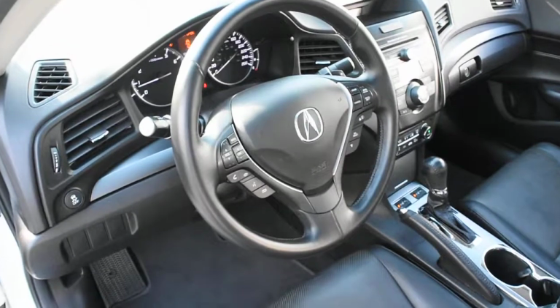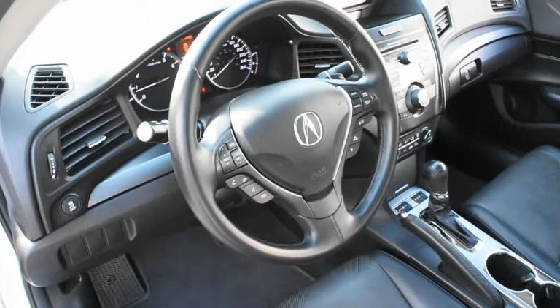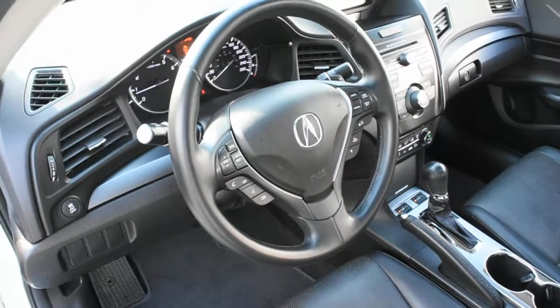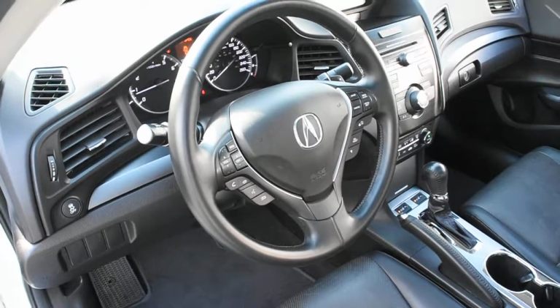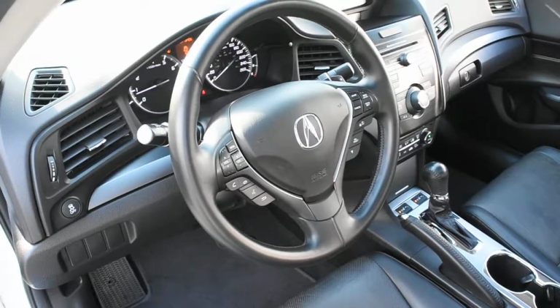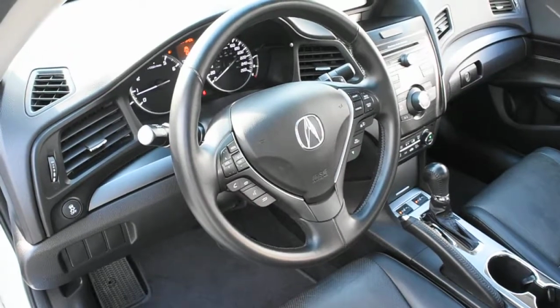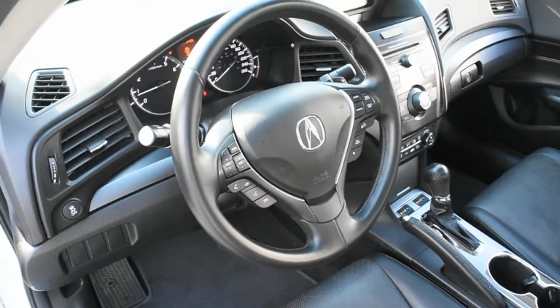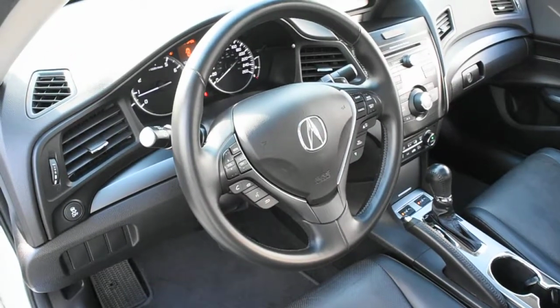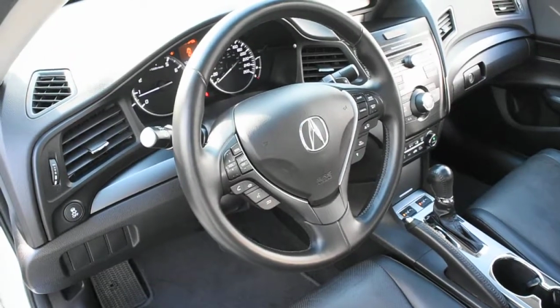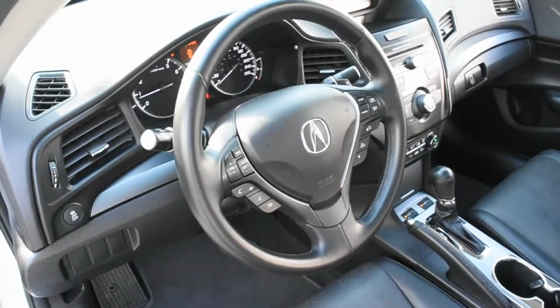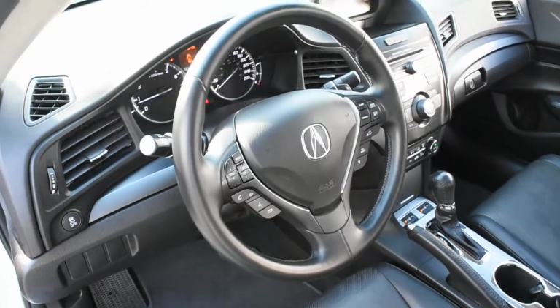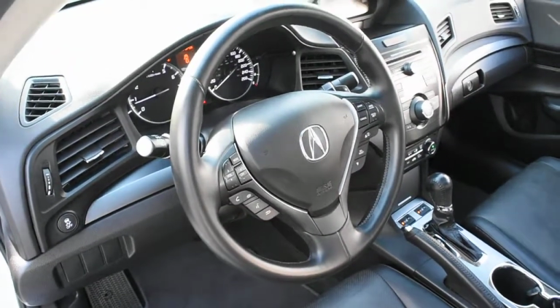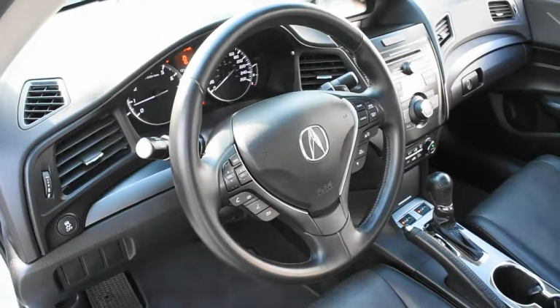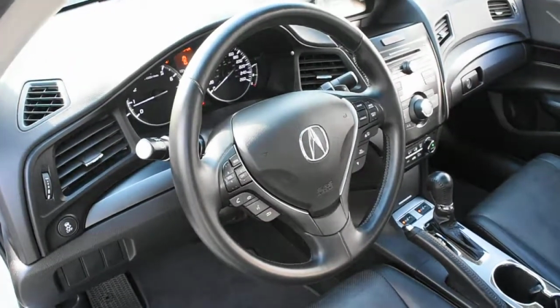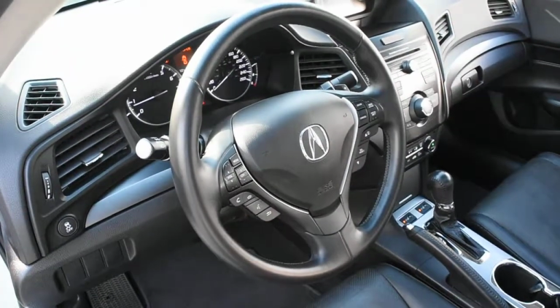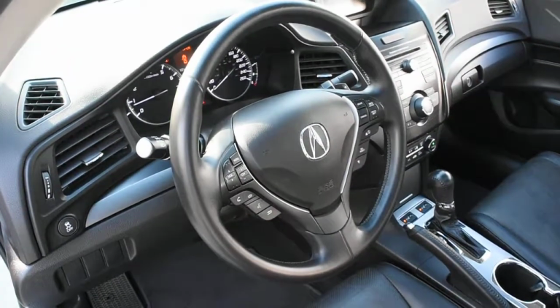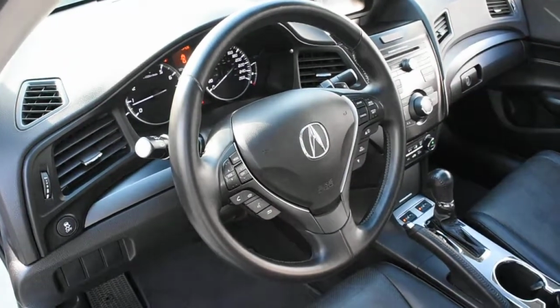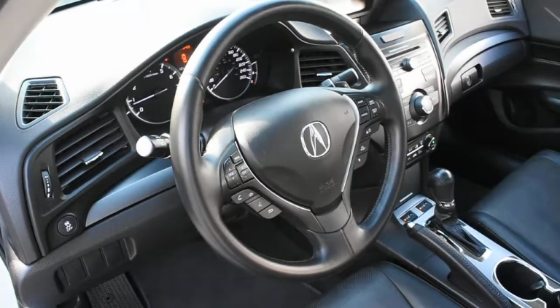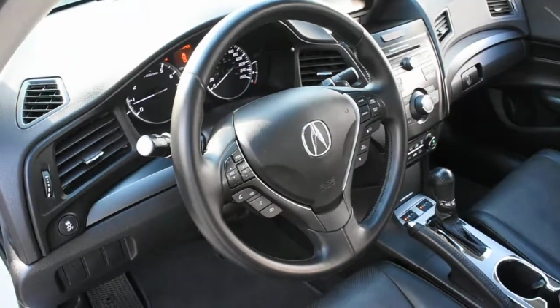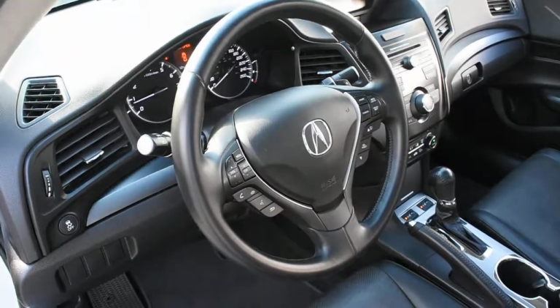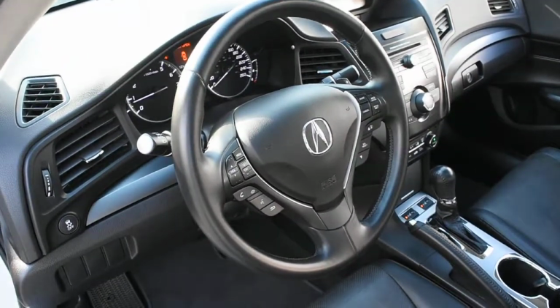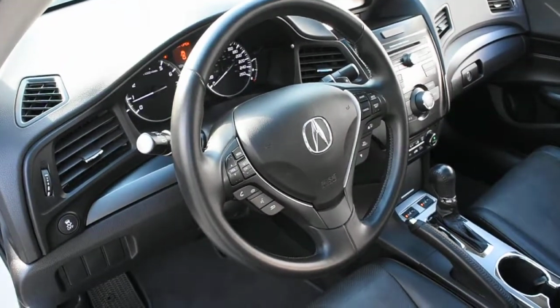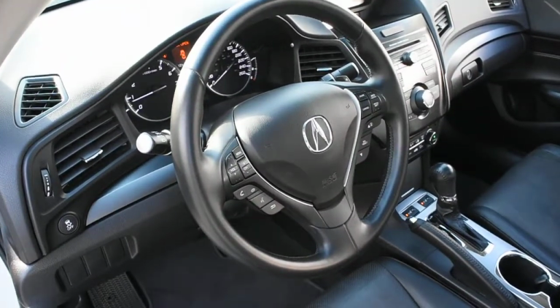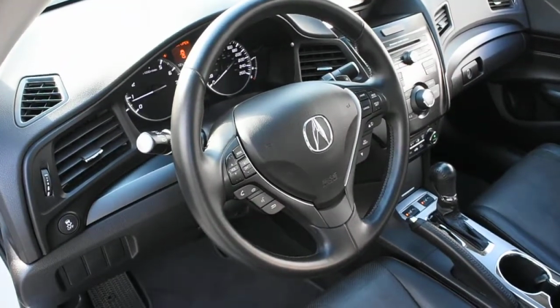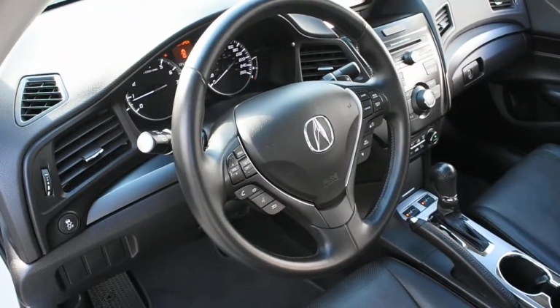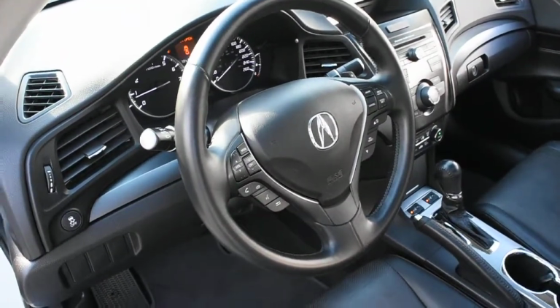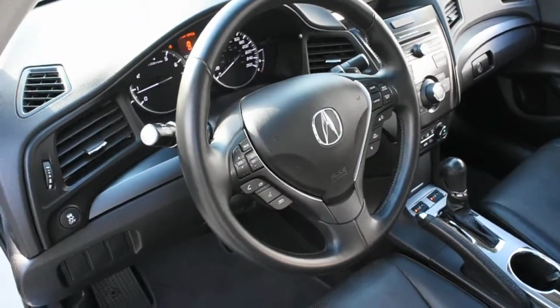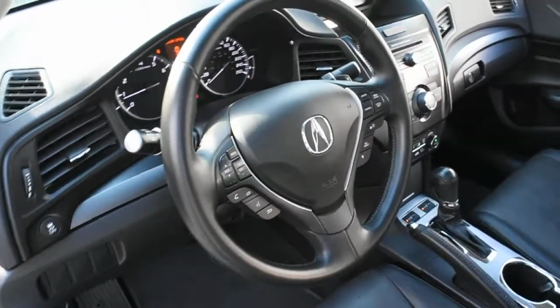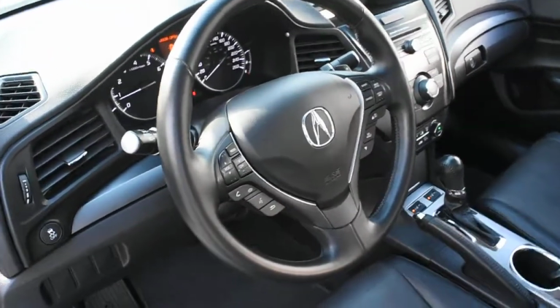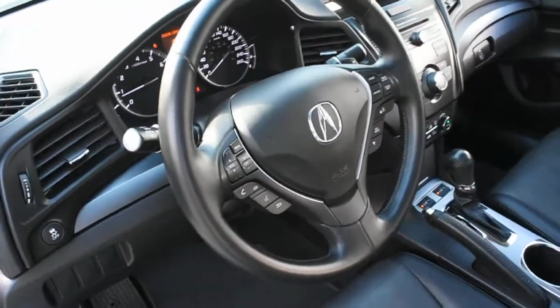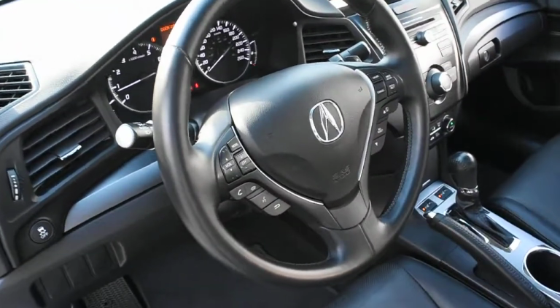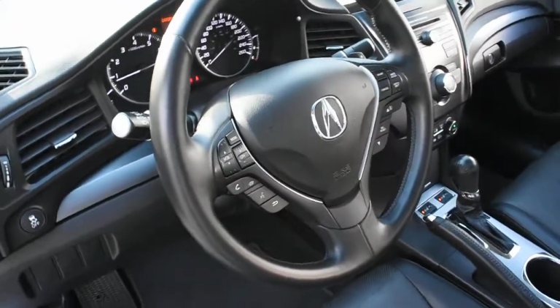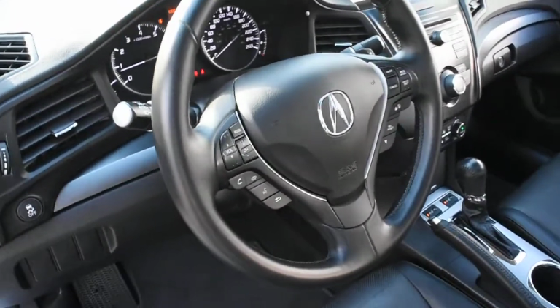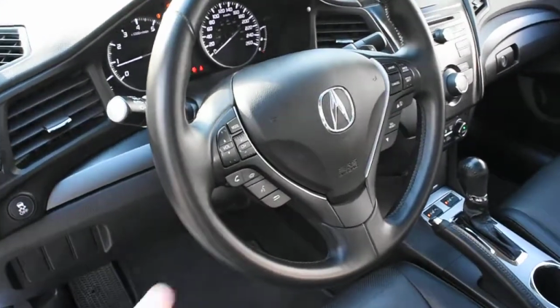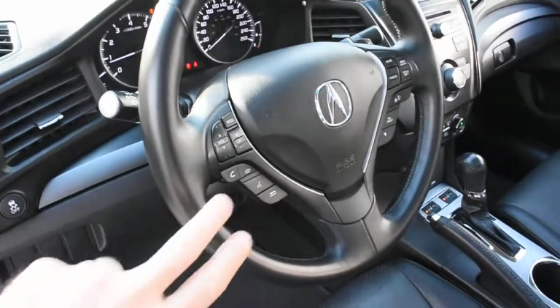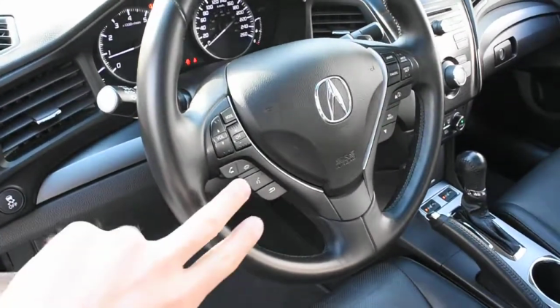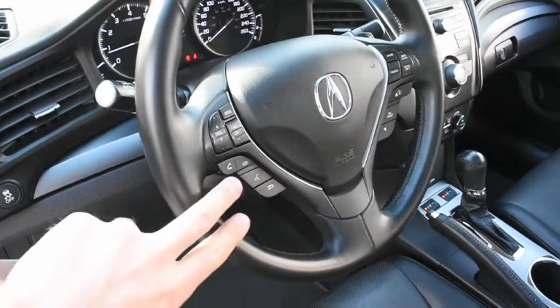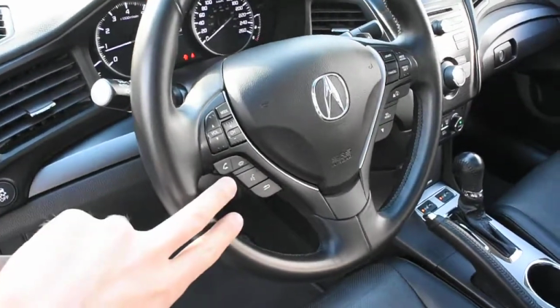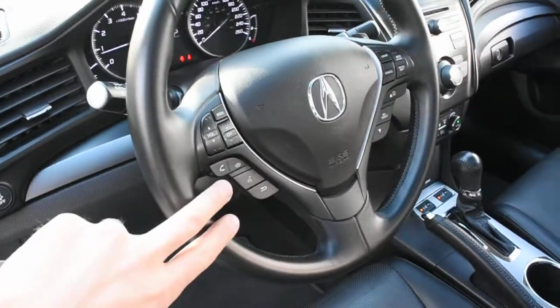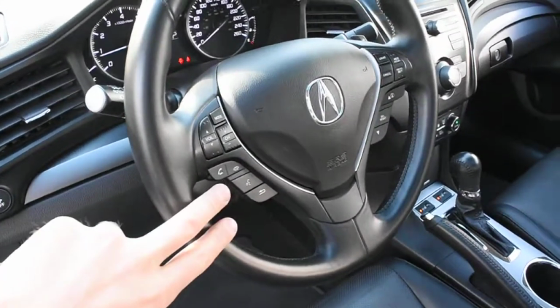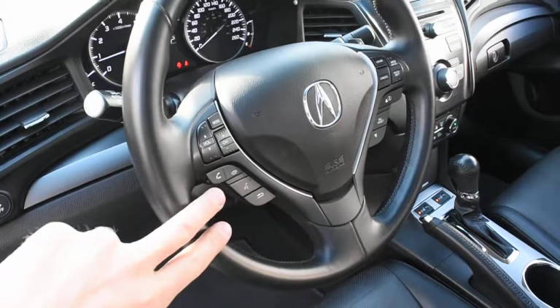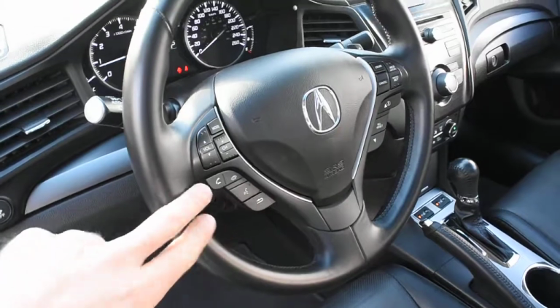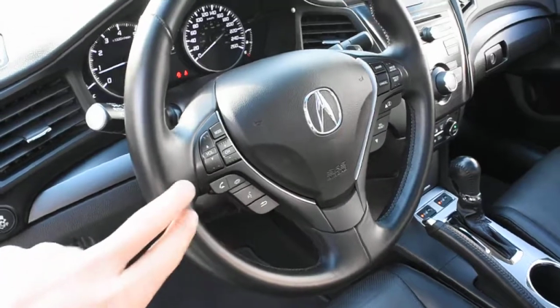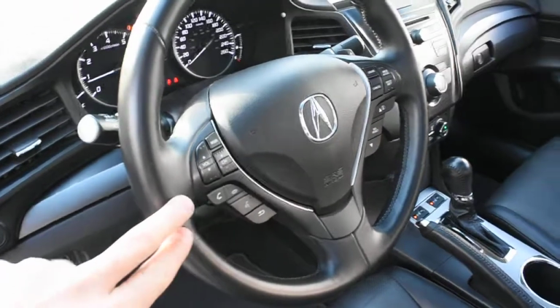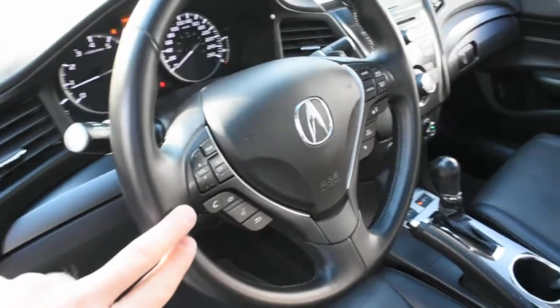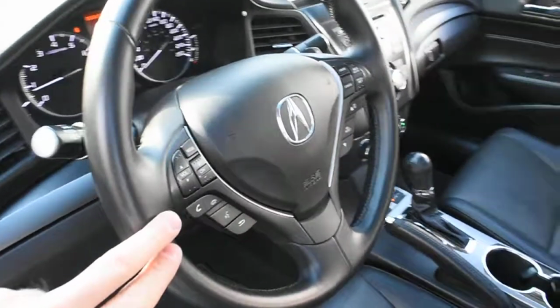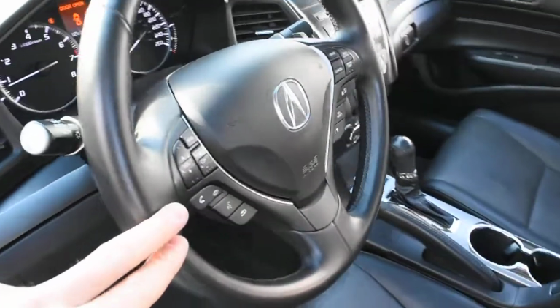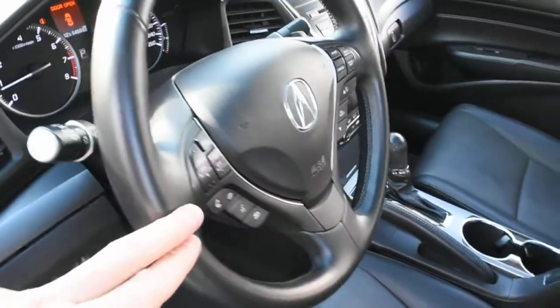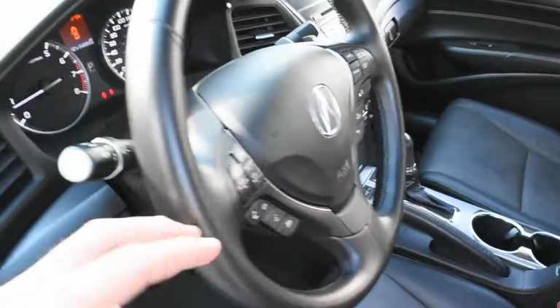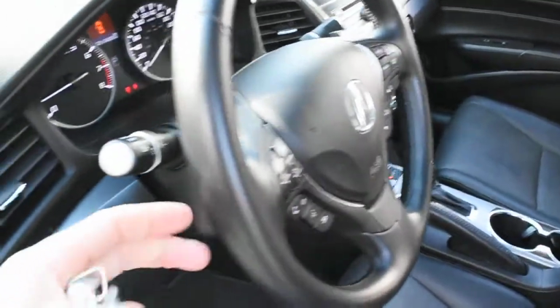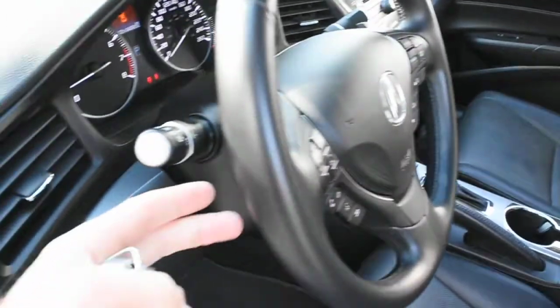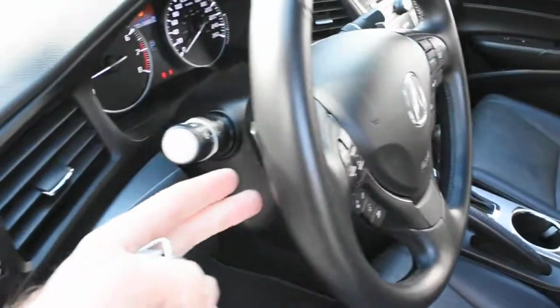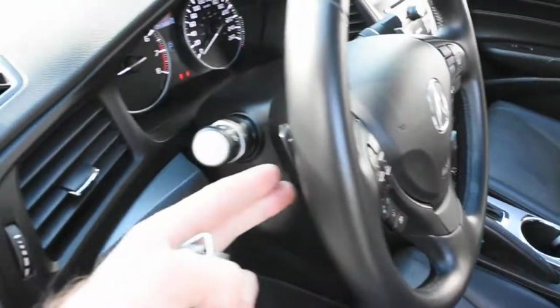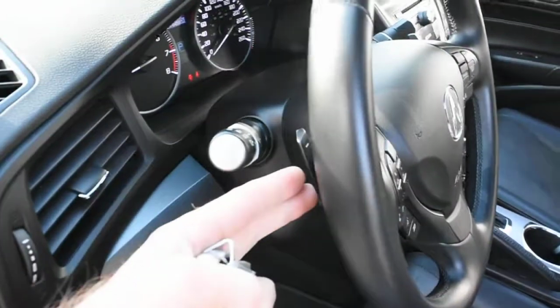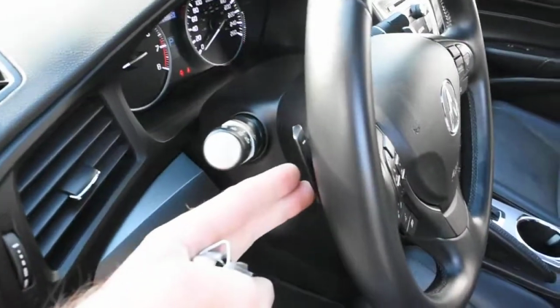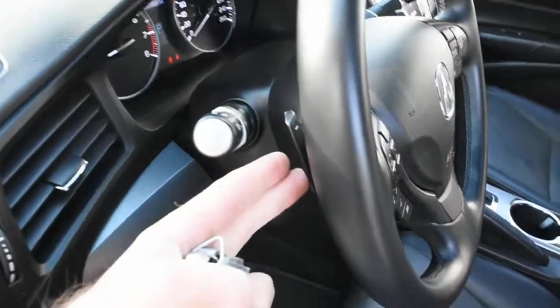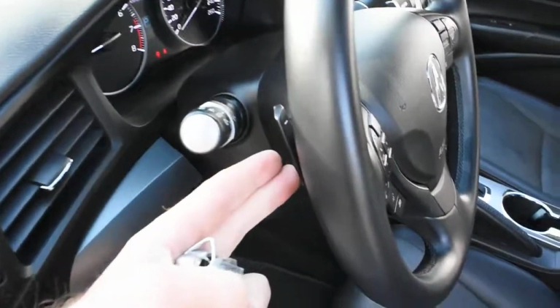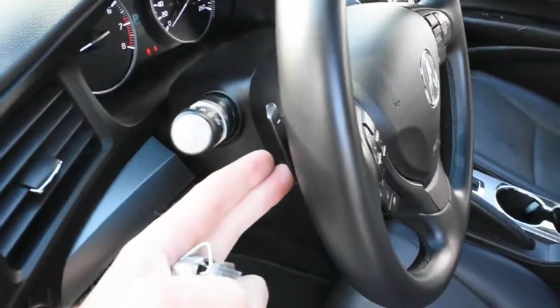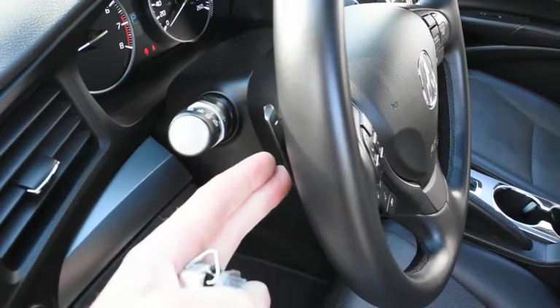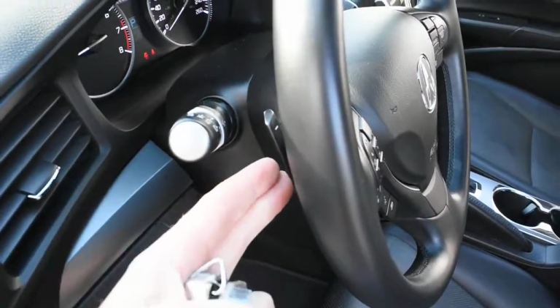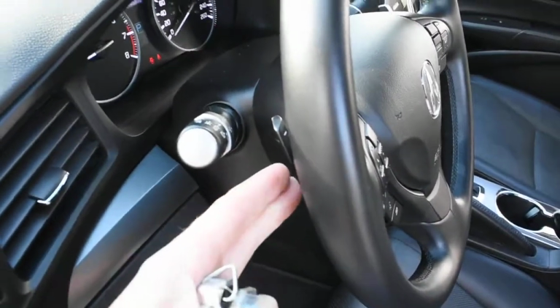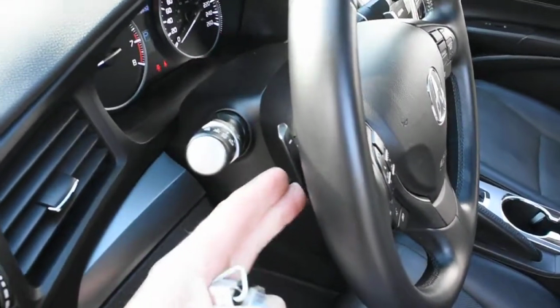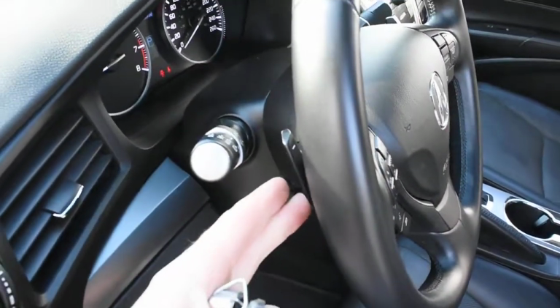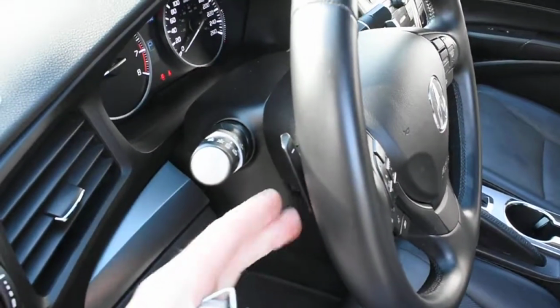The steering wheel does come in a nice leather wrap finish with your multimedia controls including Bluetooth. Mounted on the rear side you do have paddle shifters.